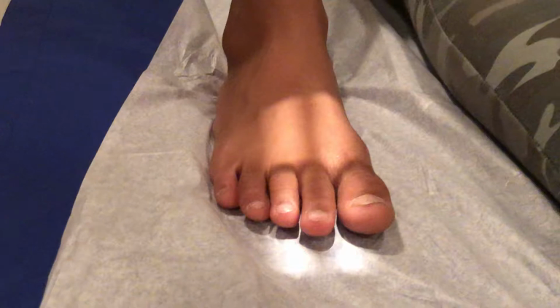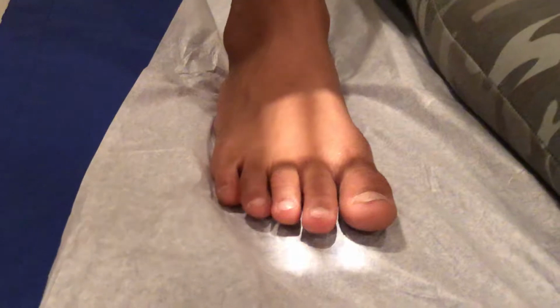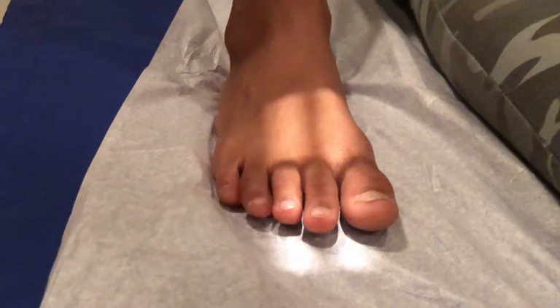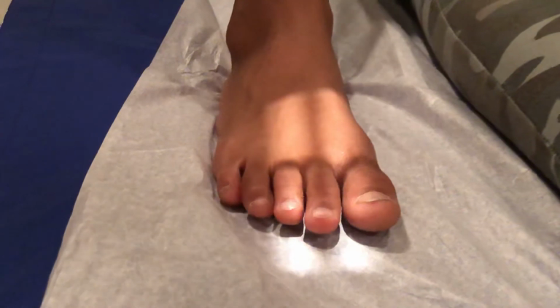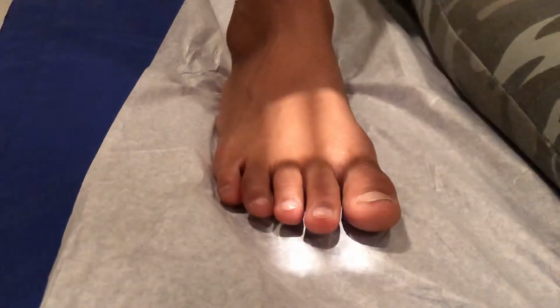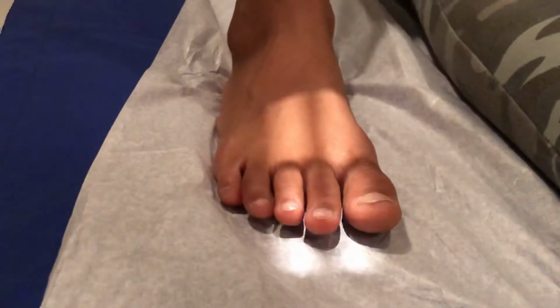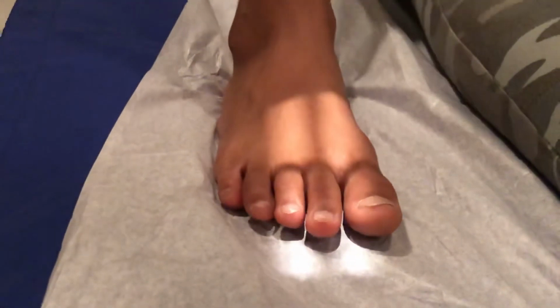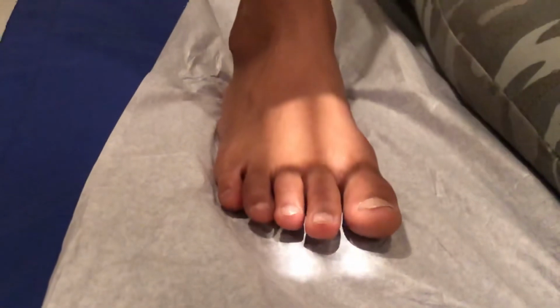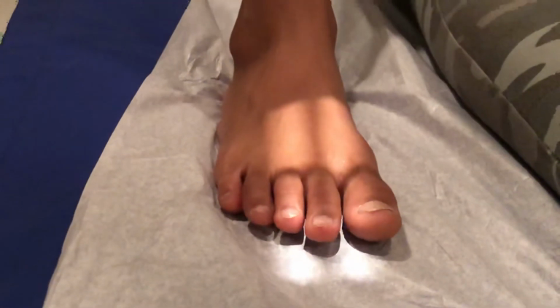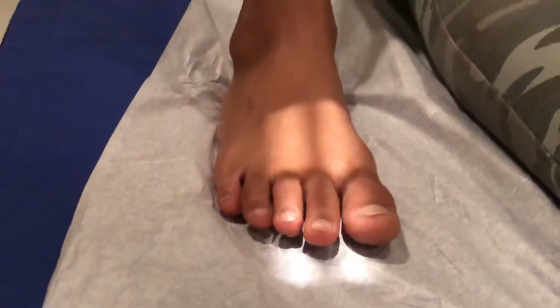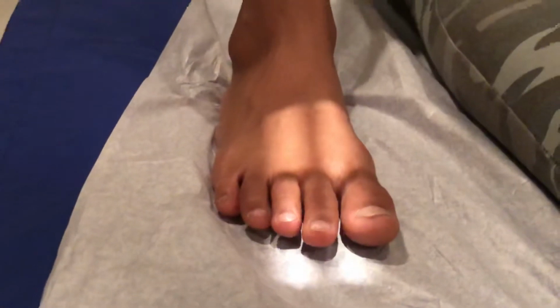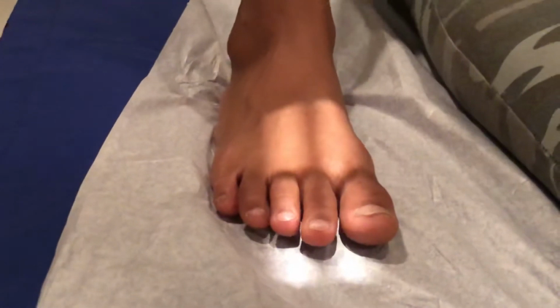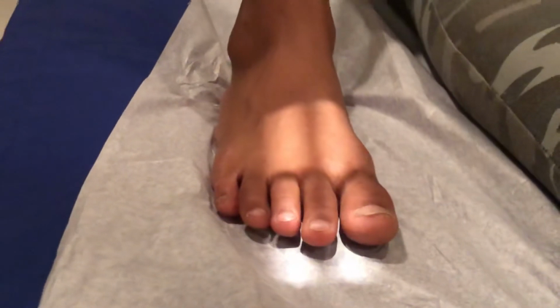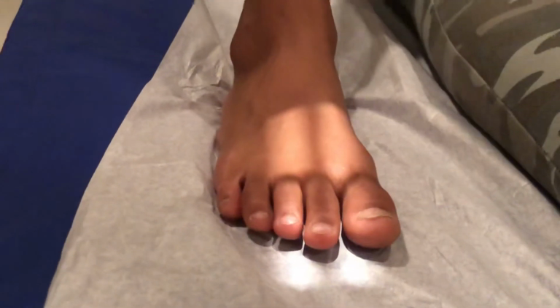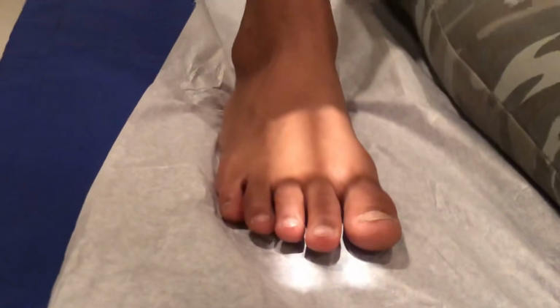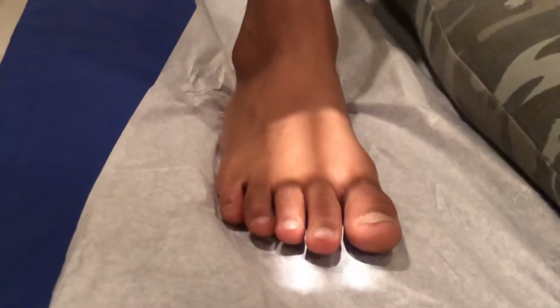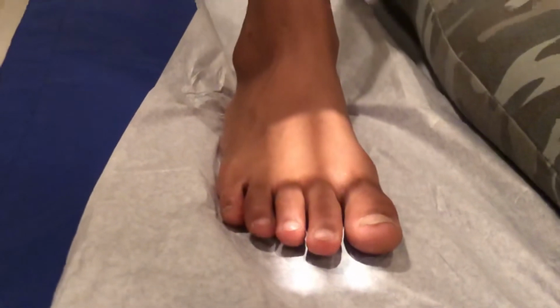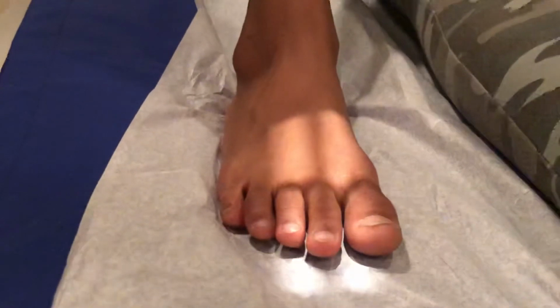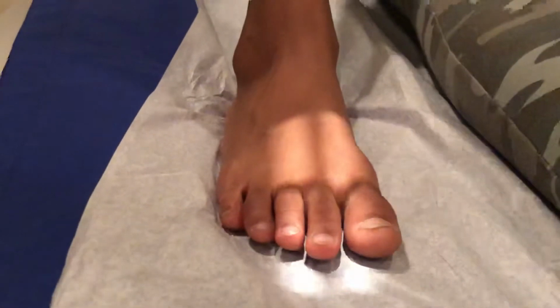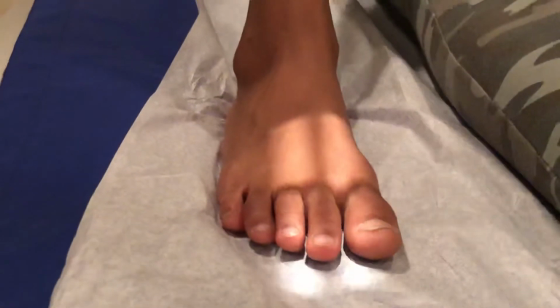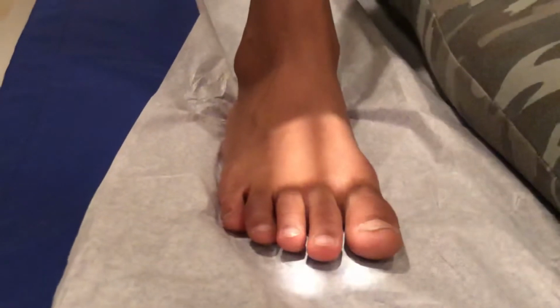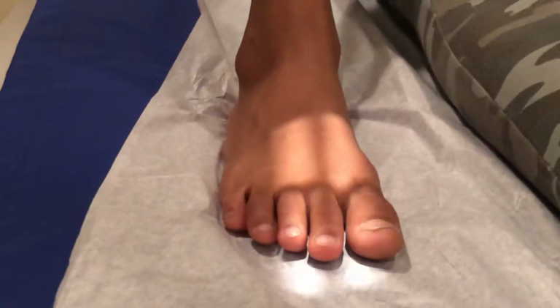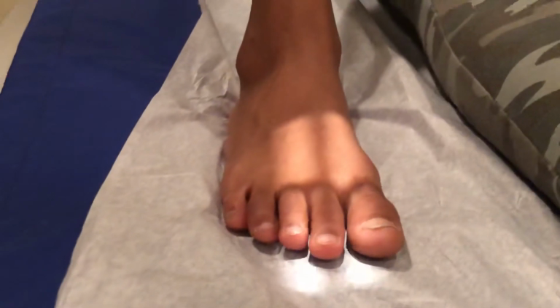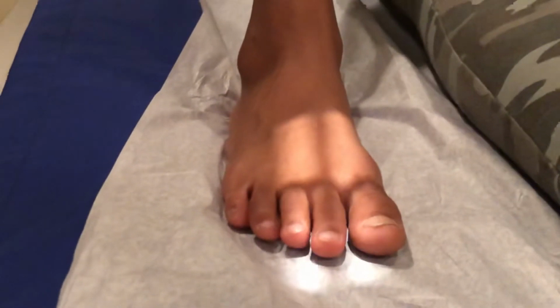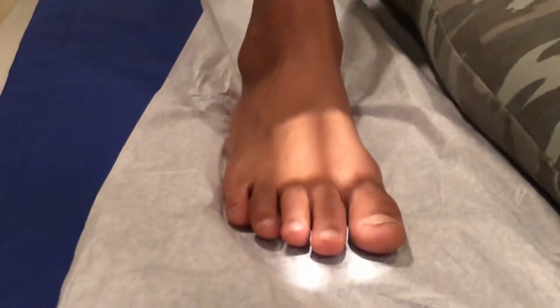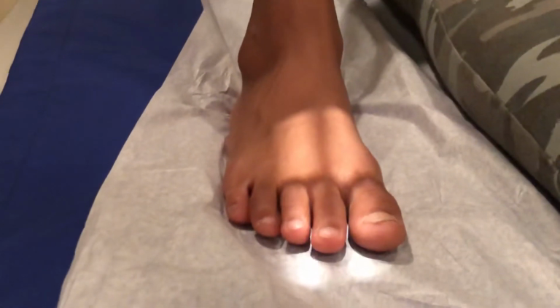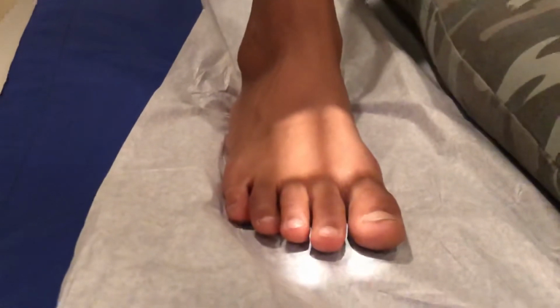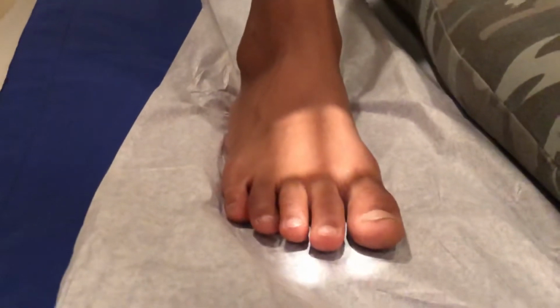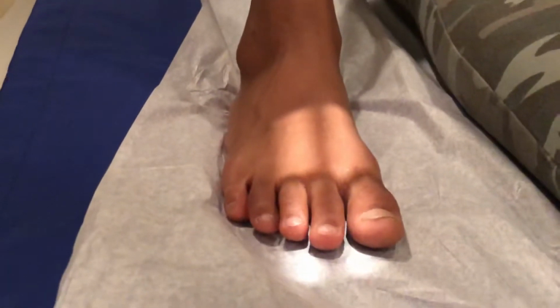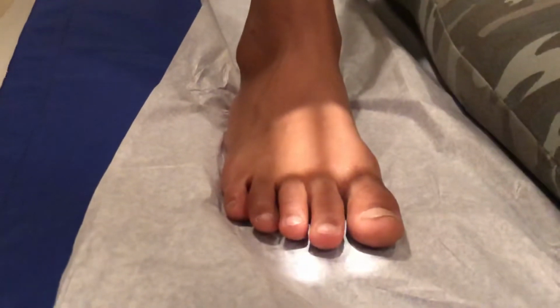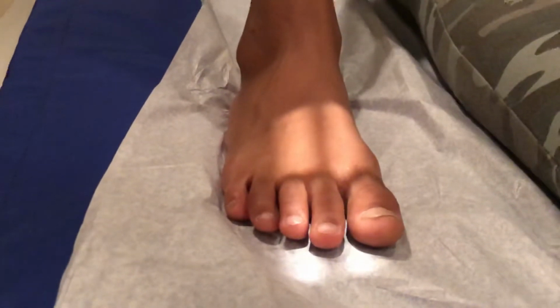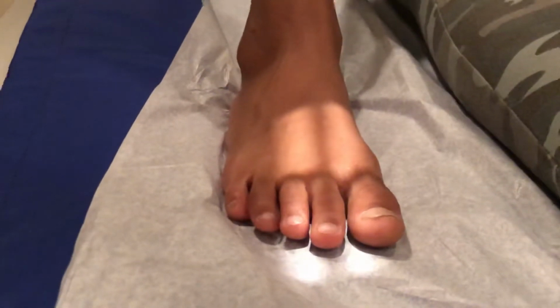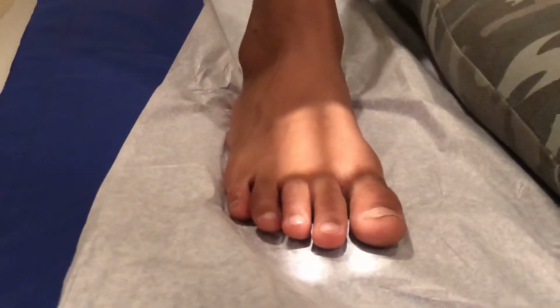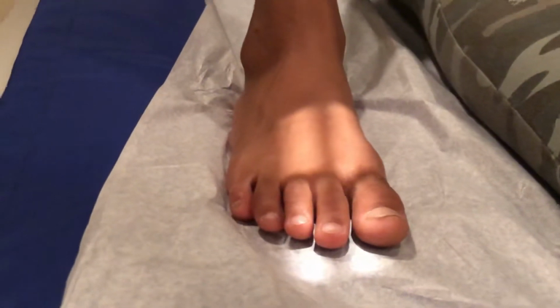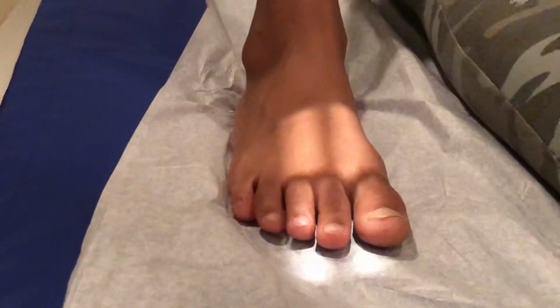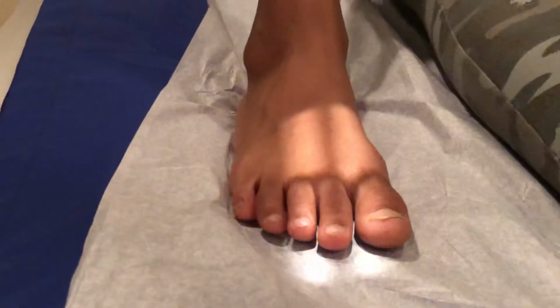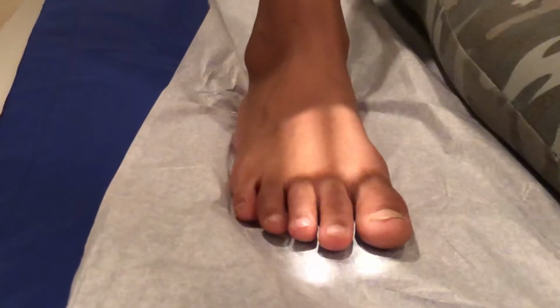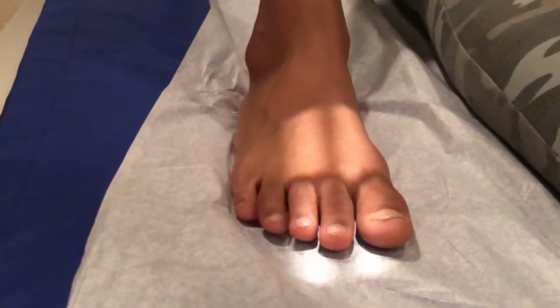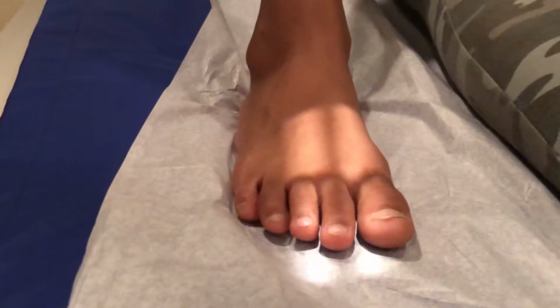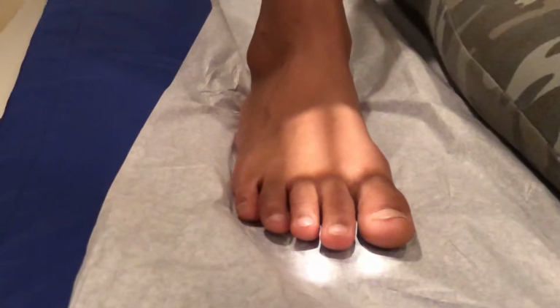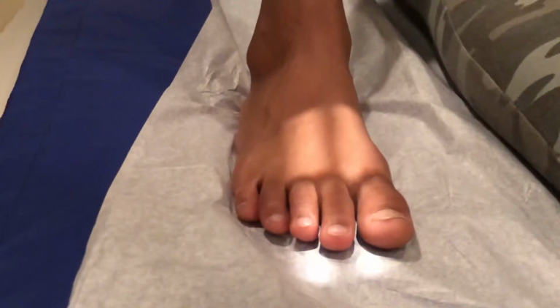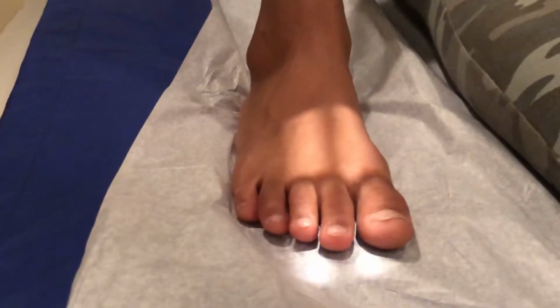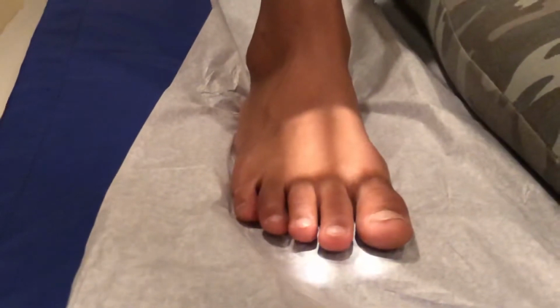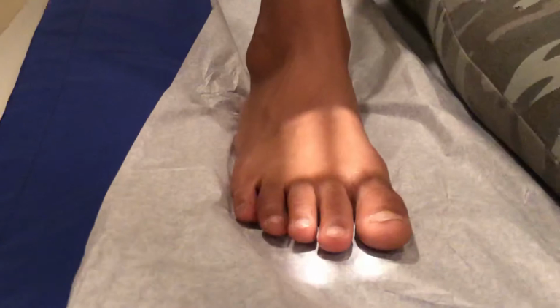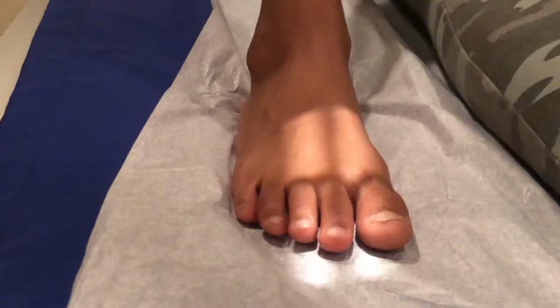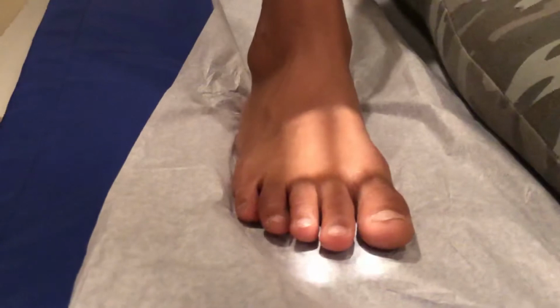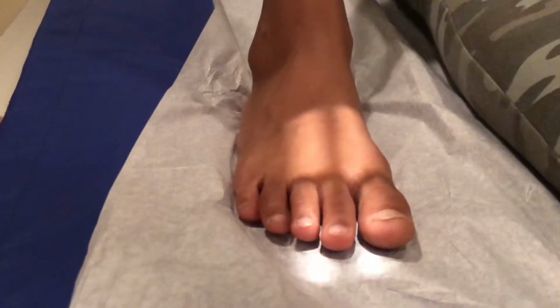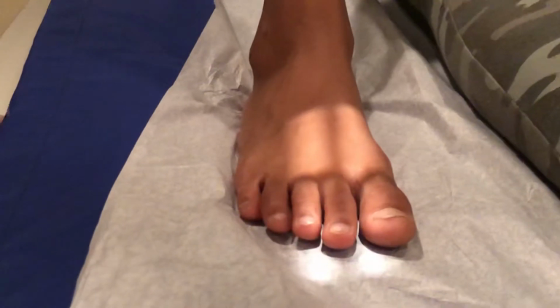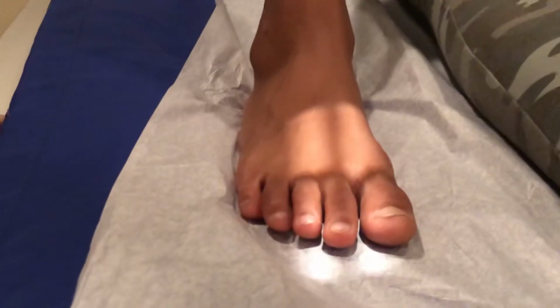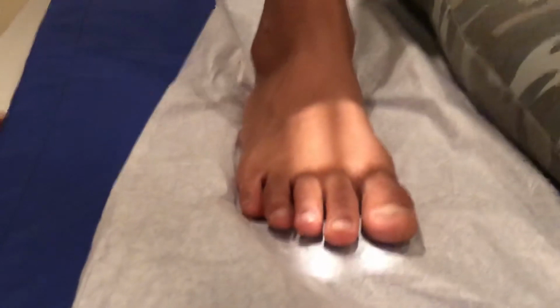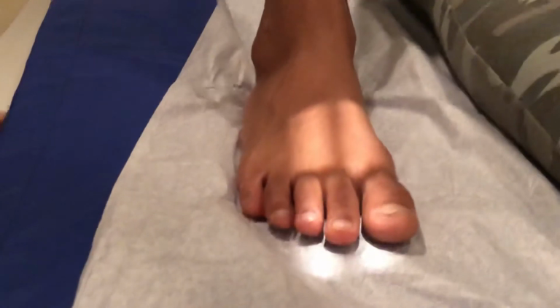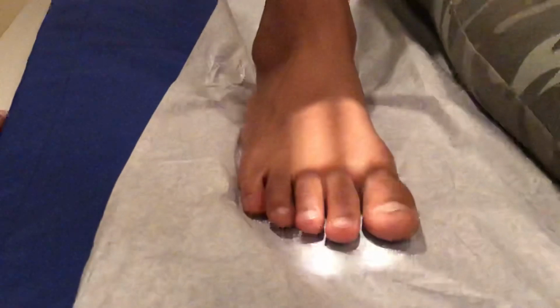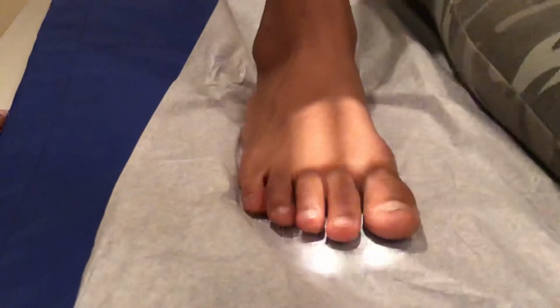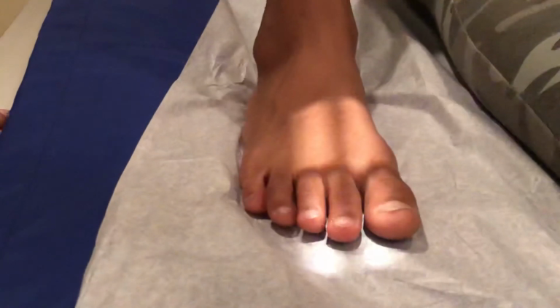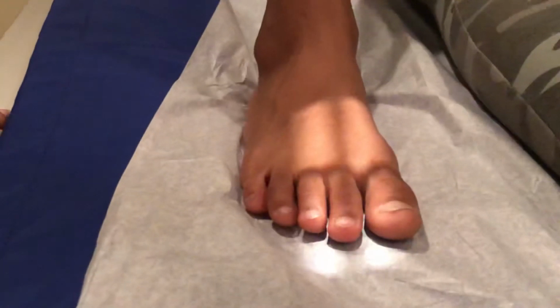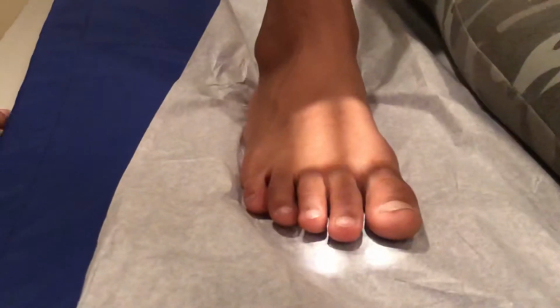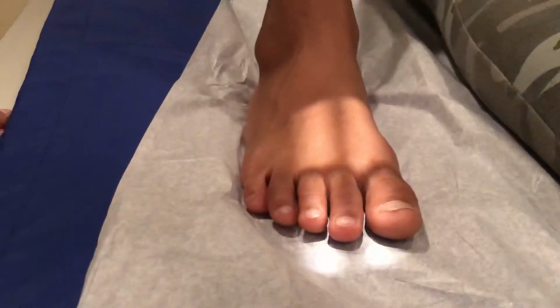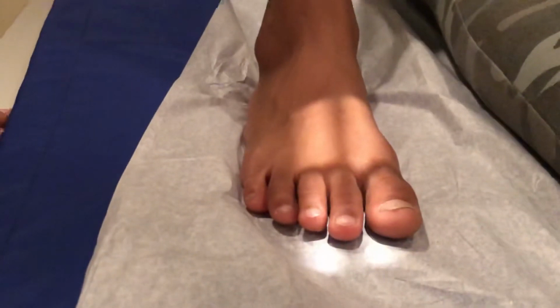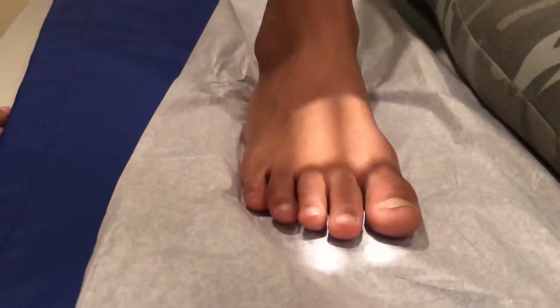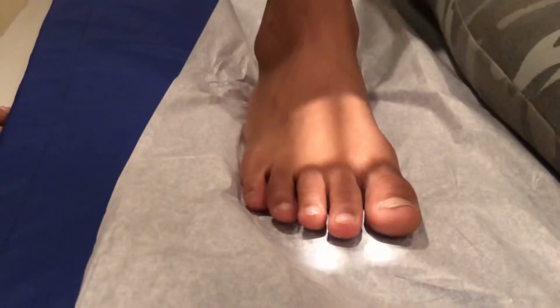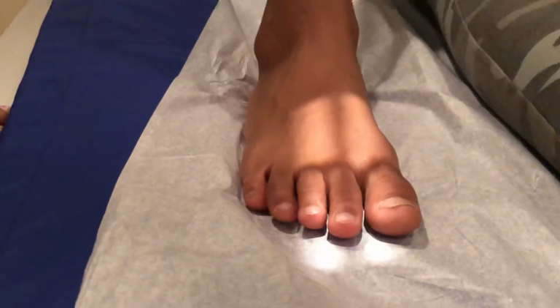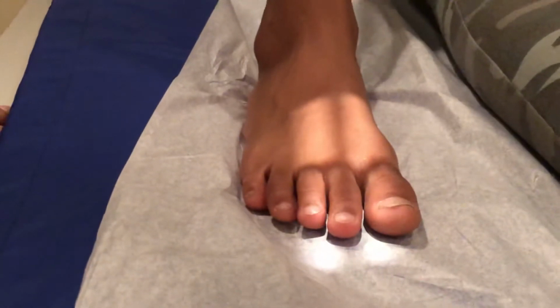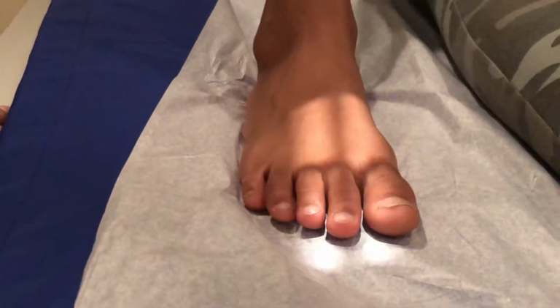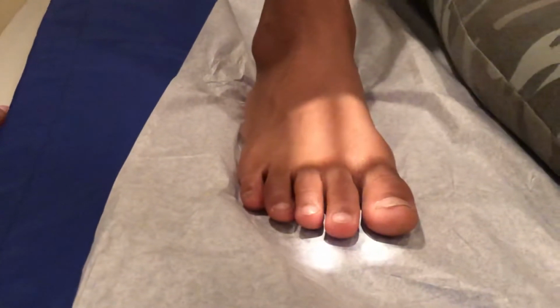Hi, you clicked on this link because you want to know how to take an x-ray of the second toe, and I'm going to show you how to do it perfectly every time.